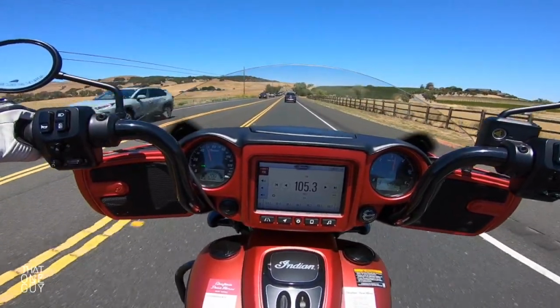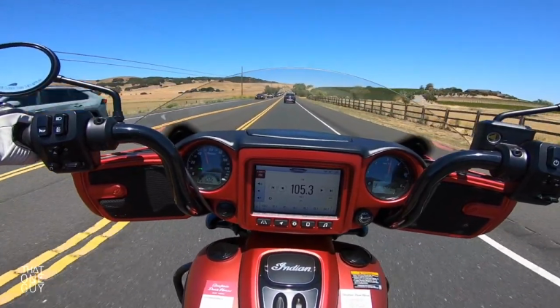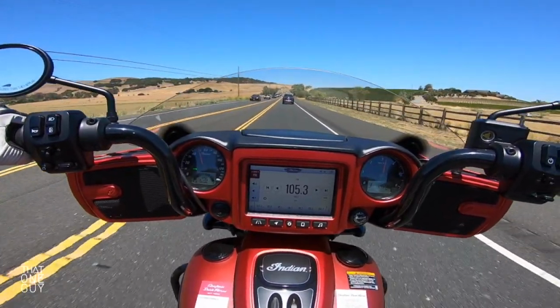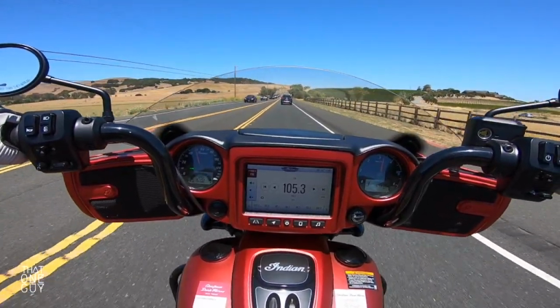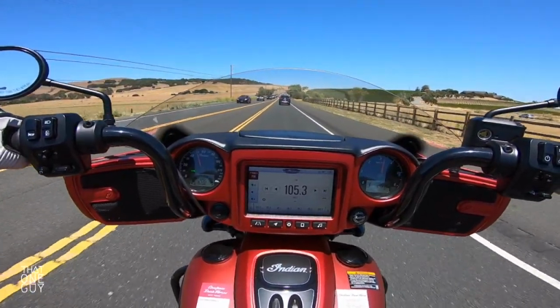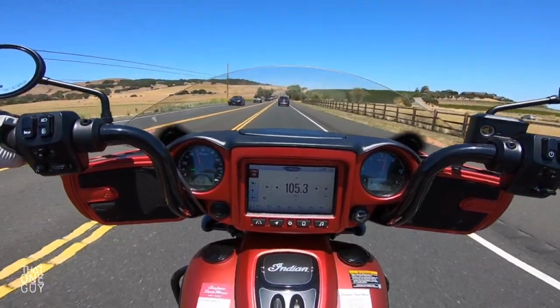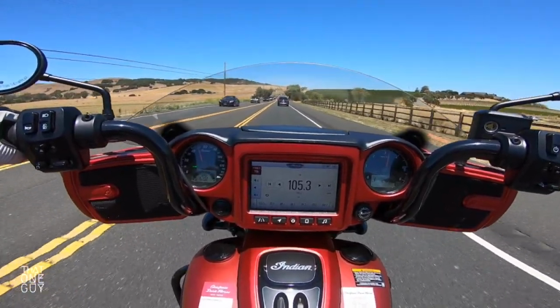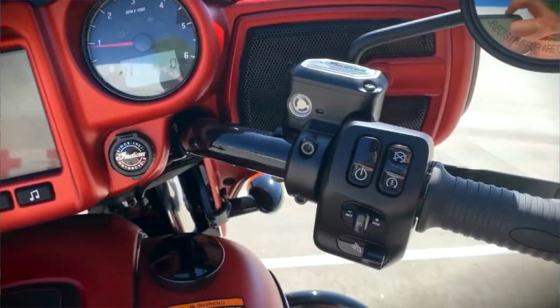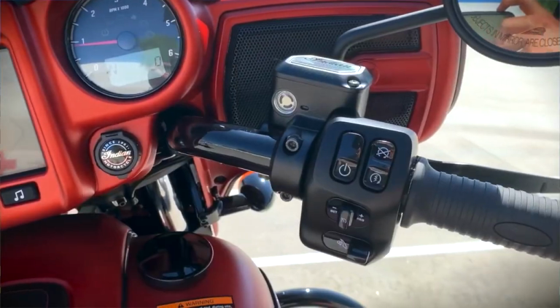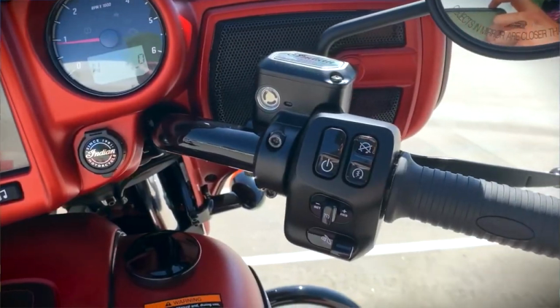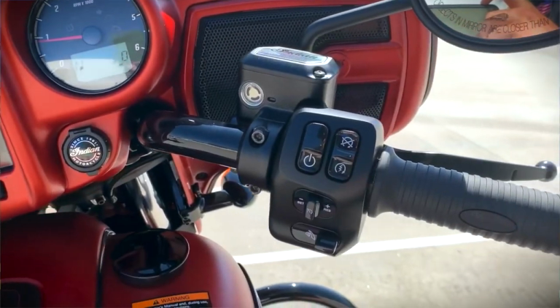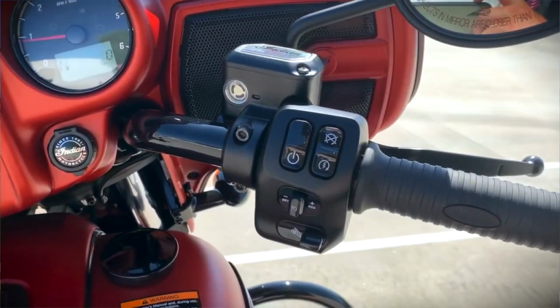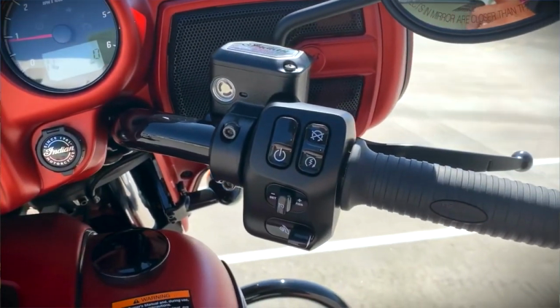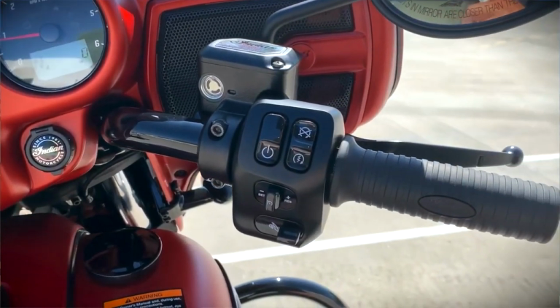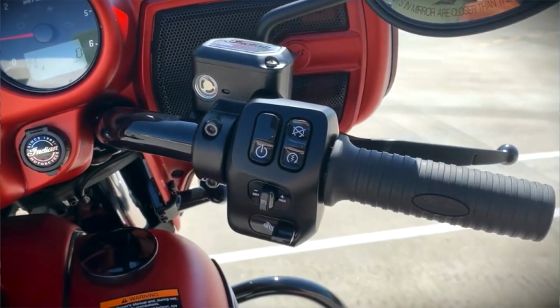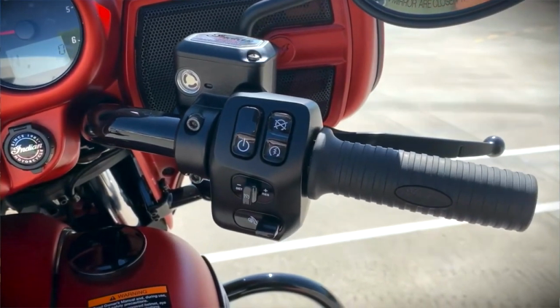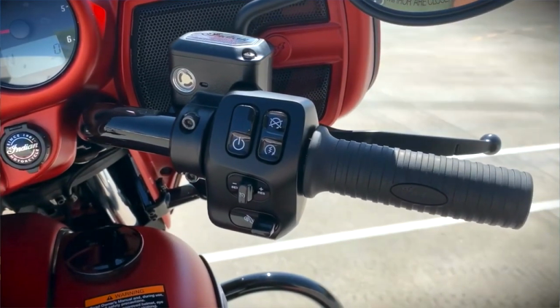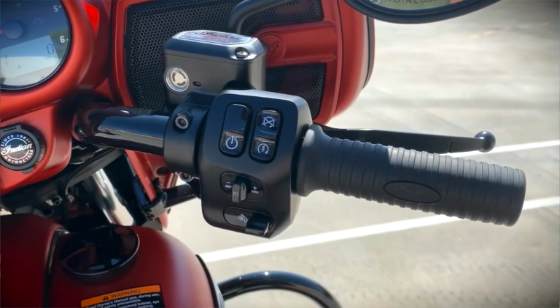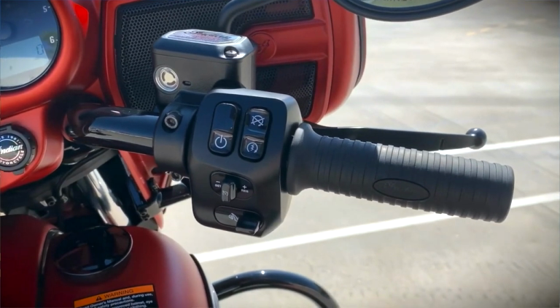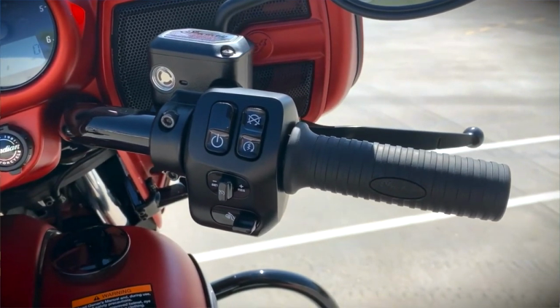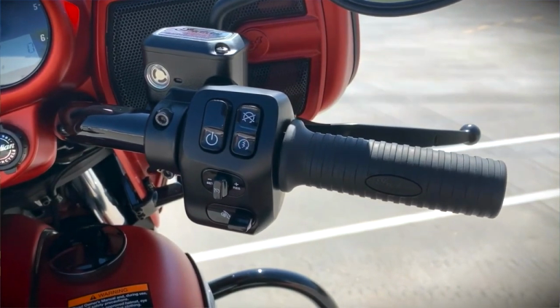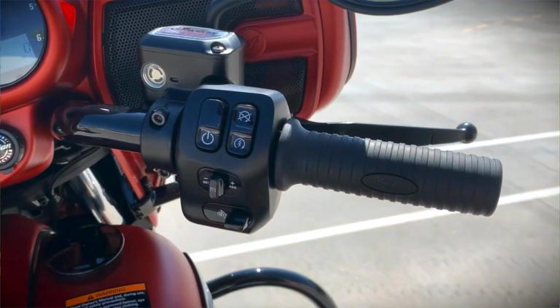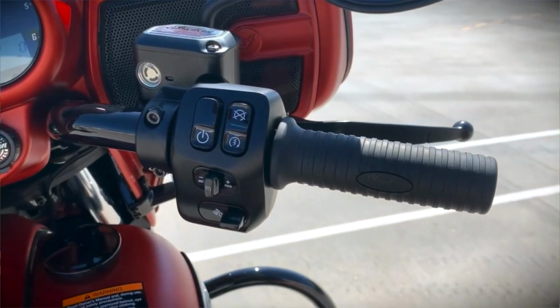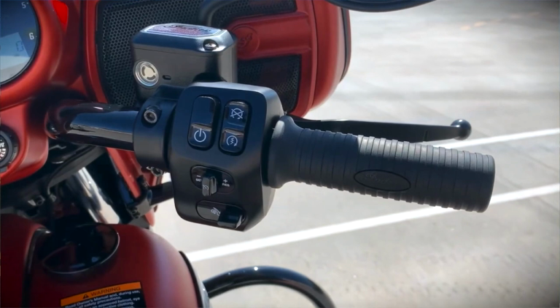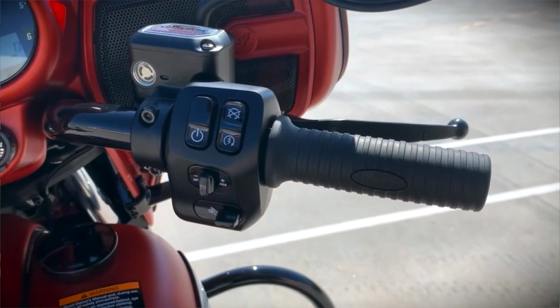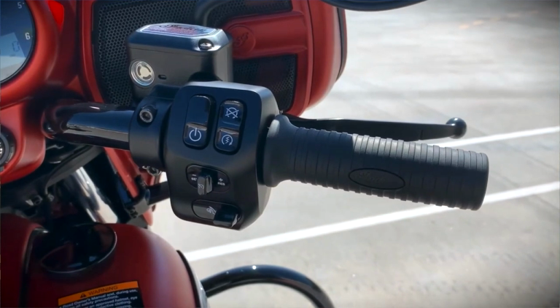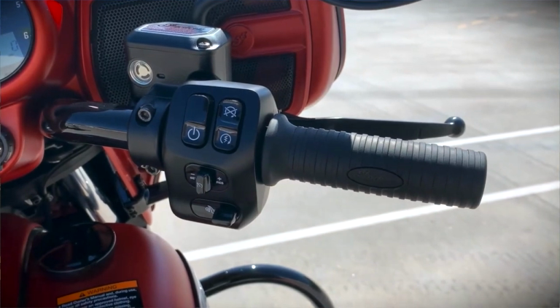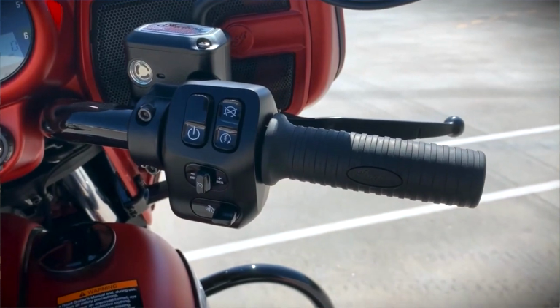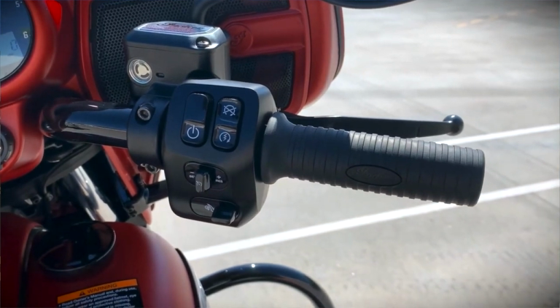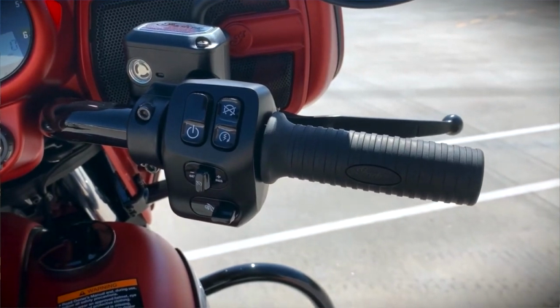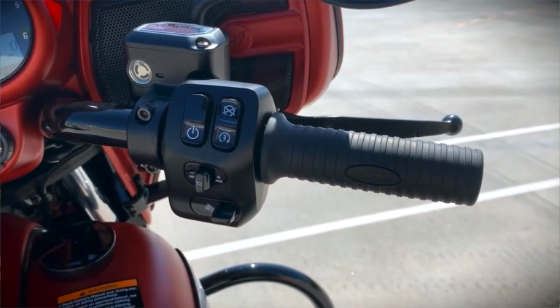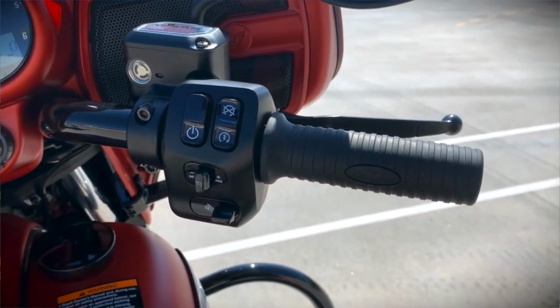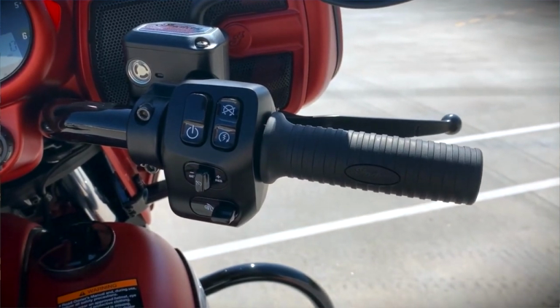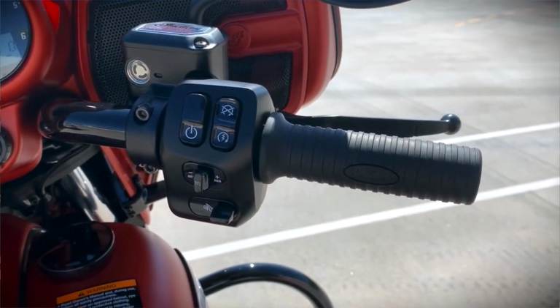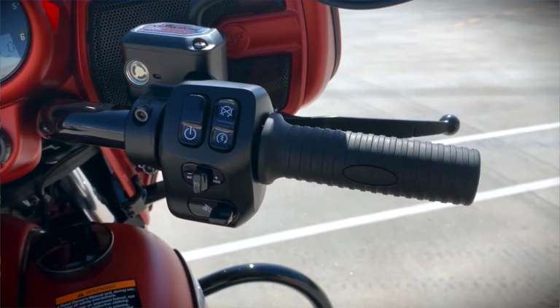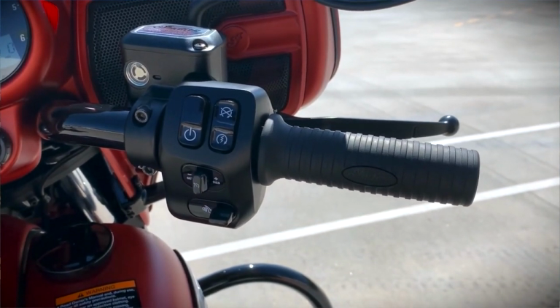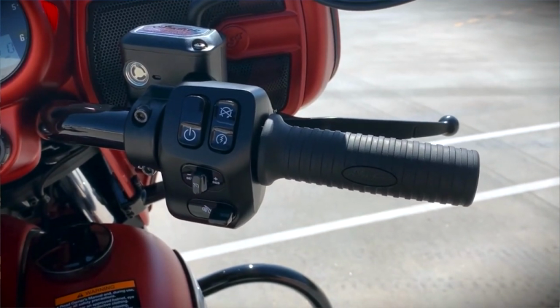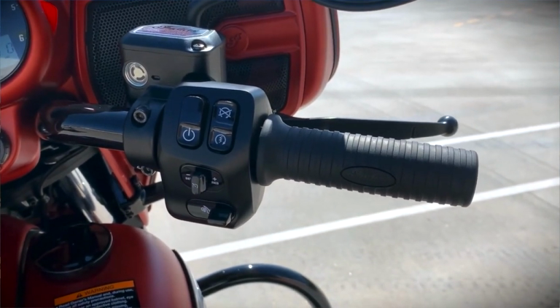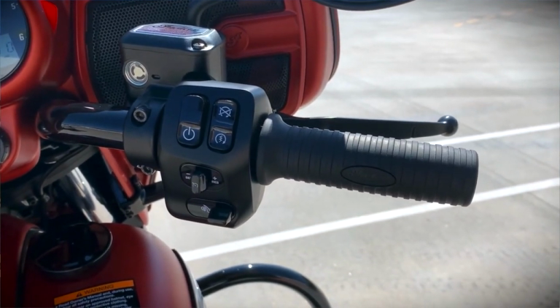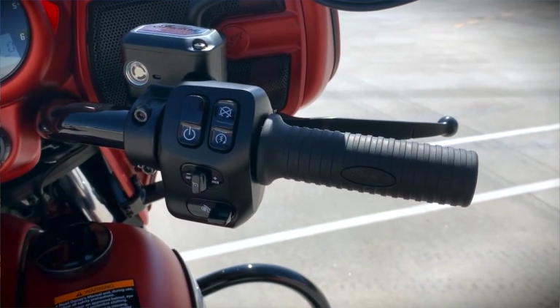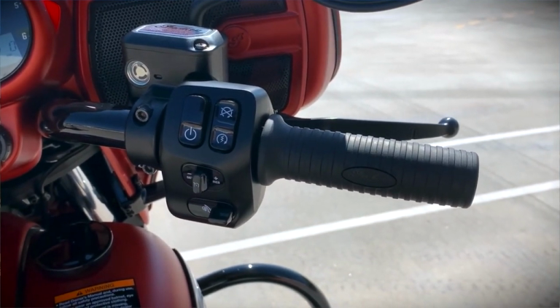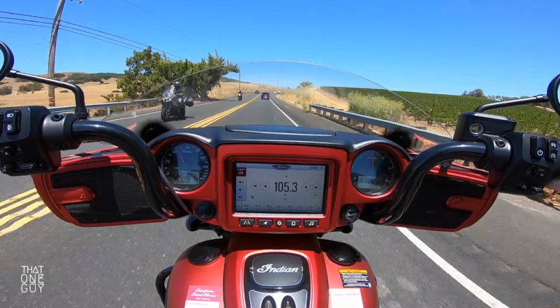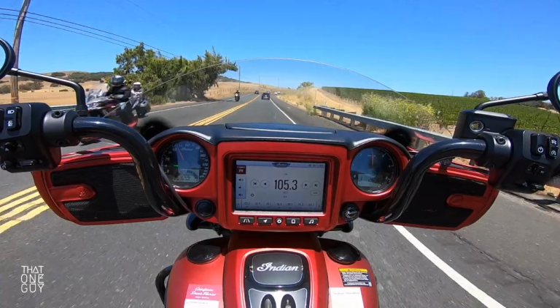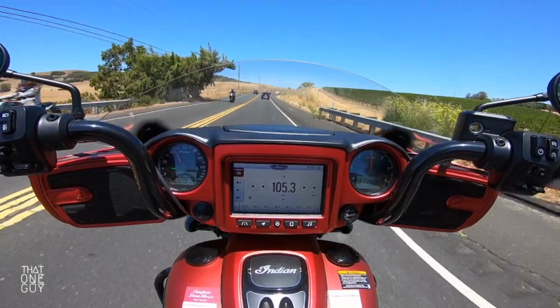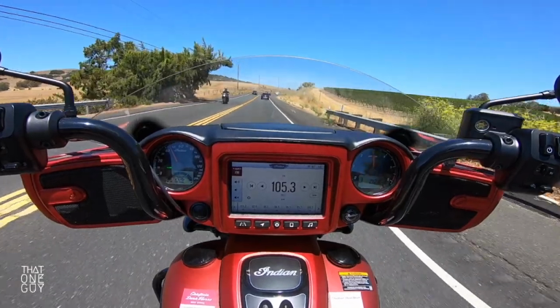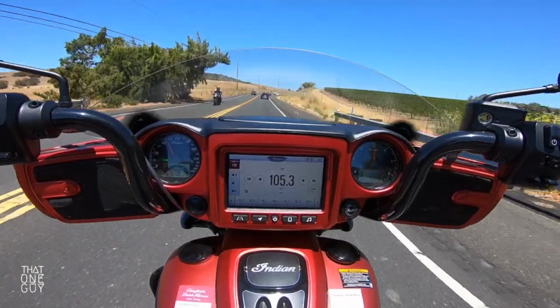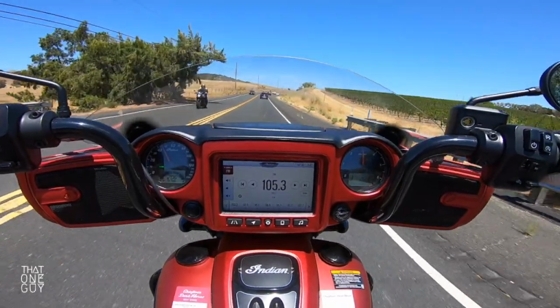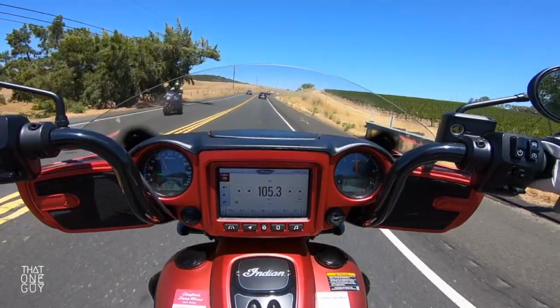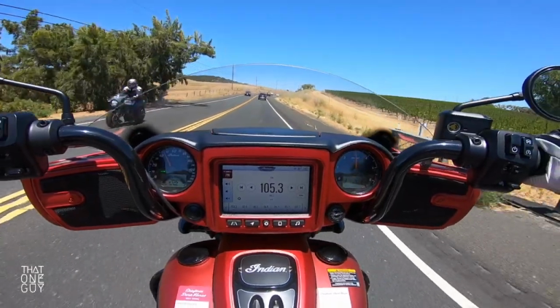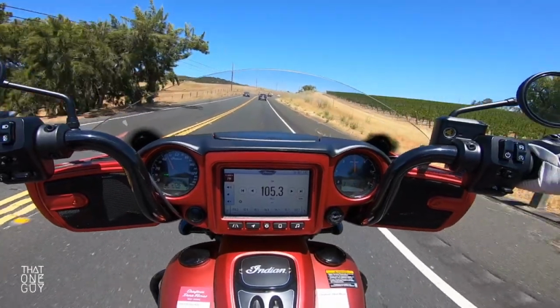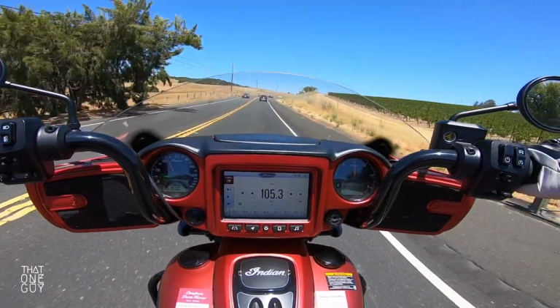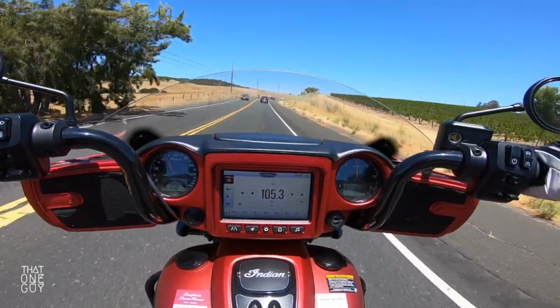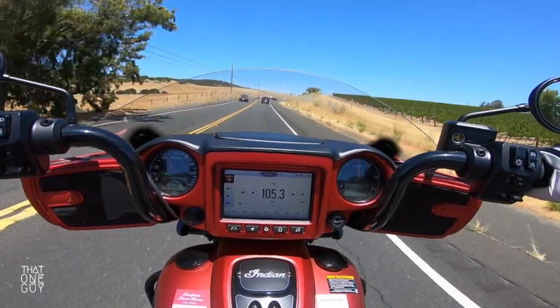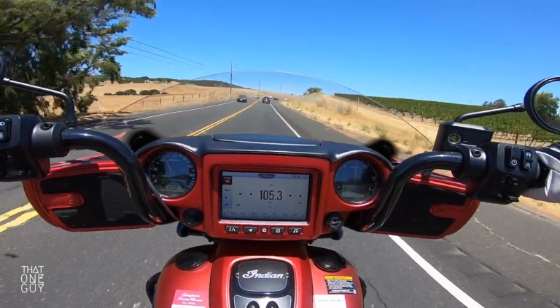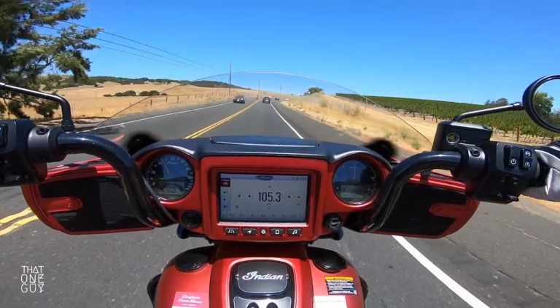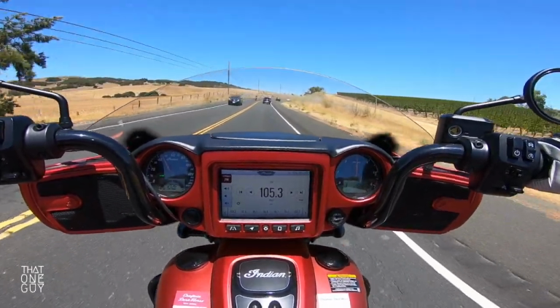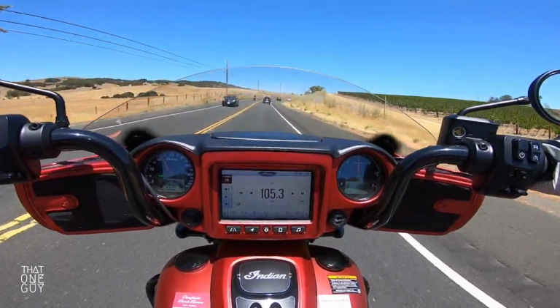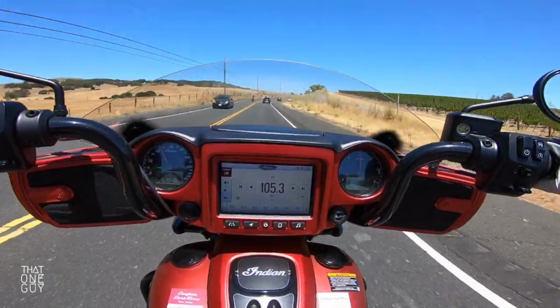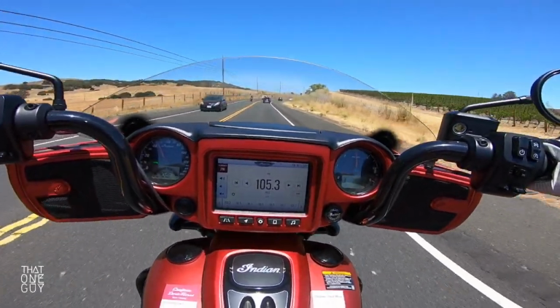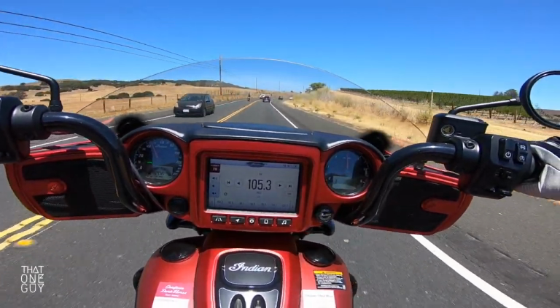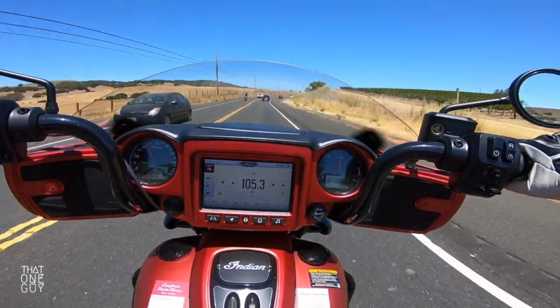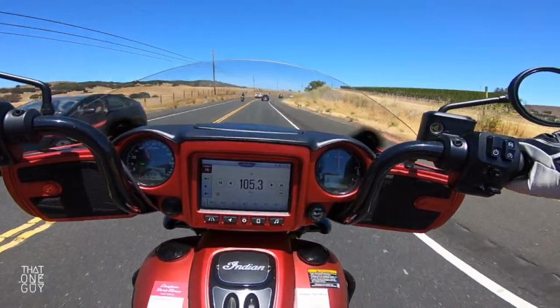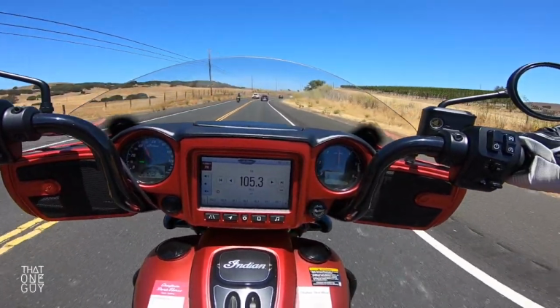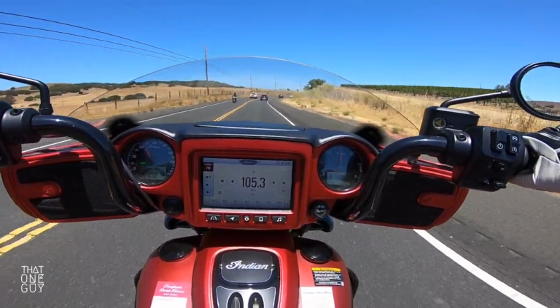Controls on the right here — we've got the power on, and then the ignition or kill switch. You've got your controls for cruise control, also on the right.